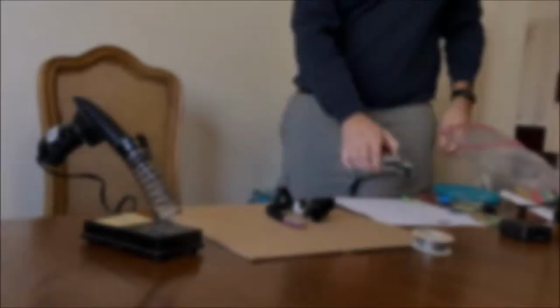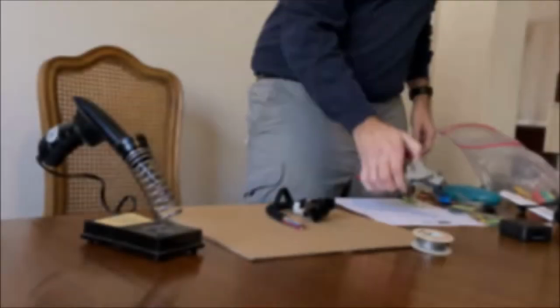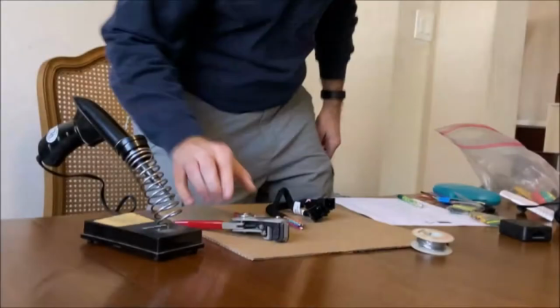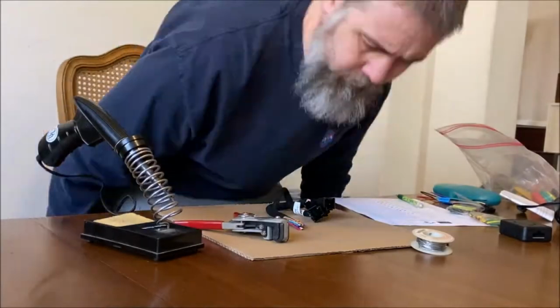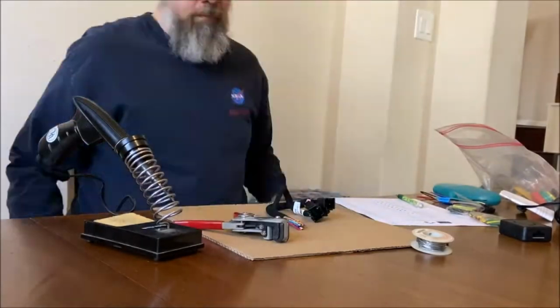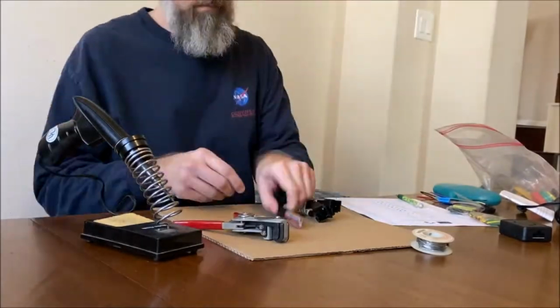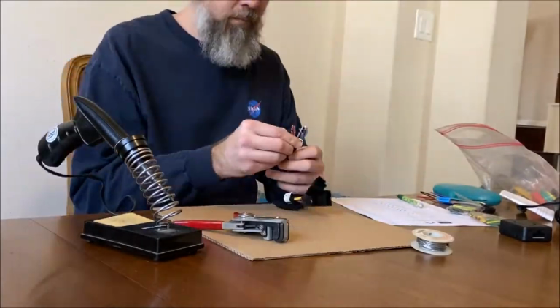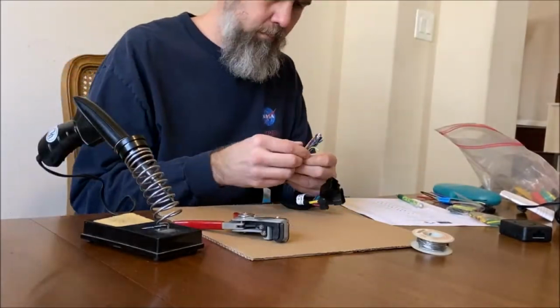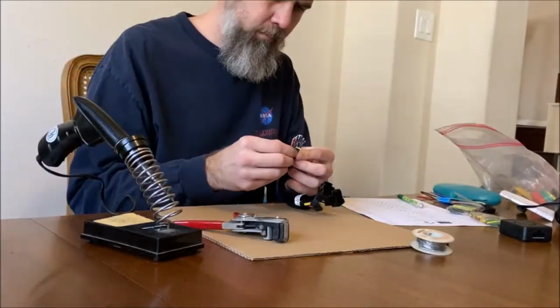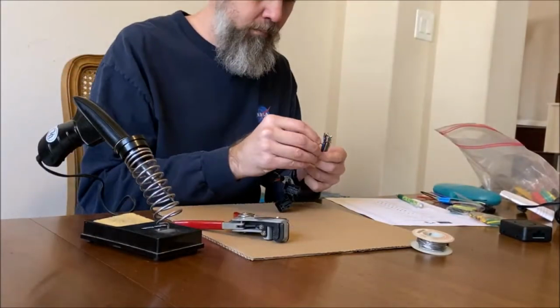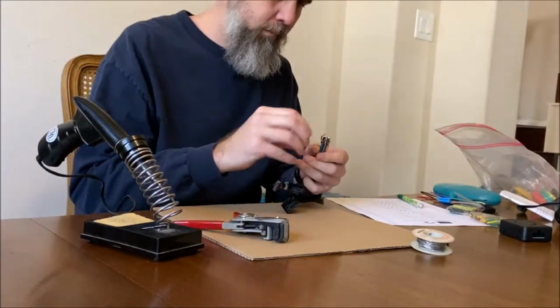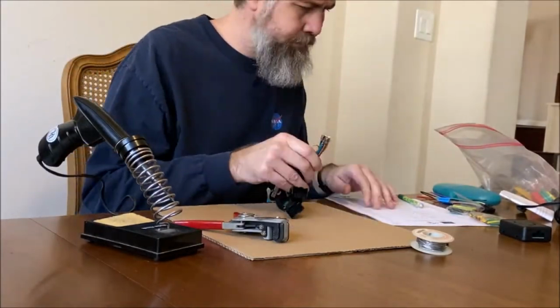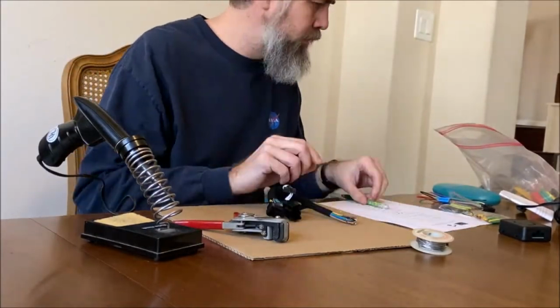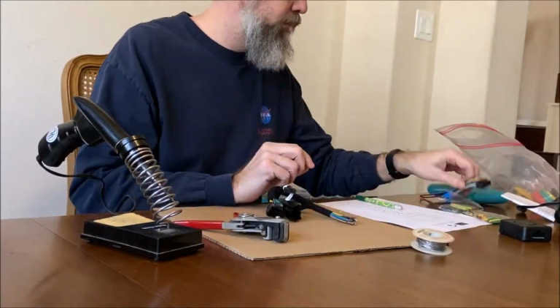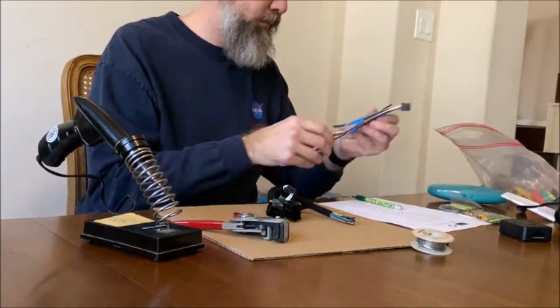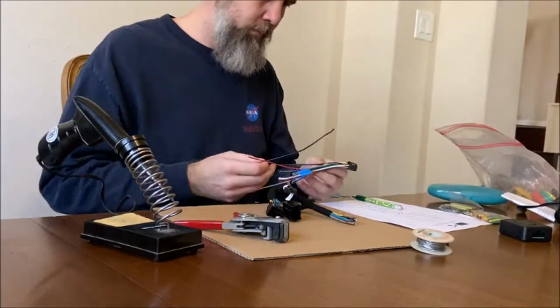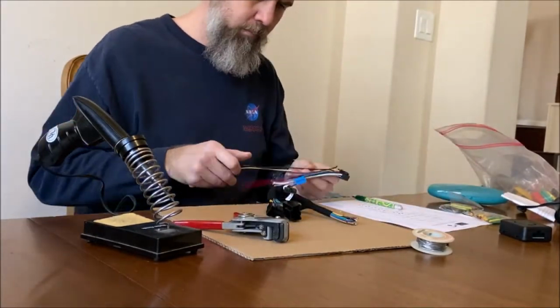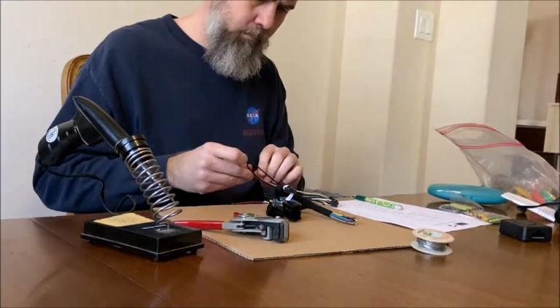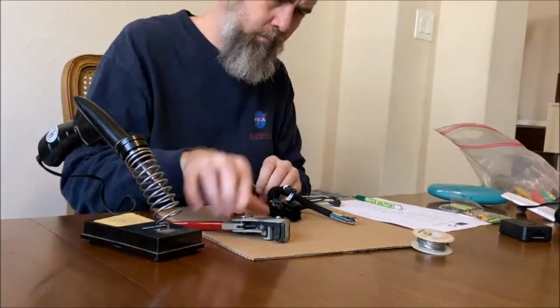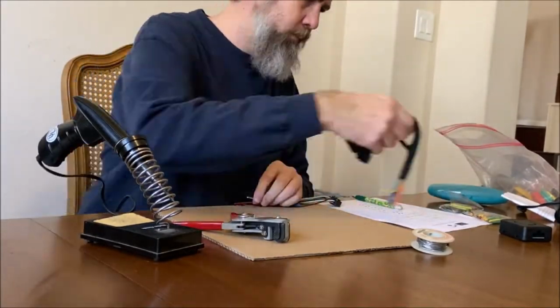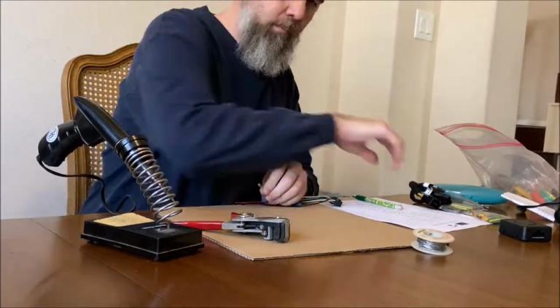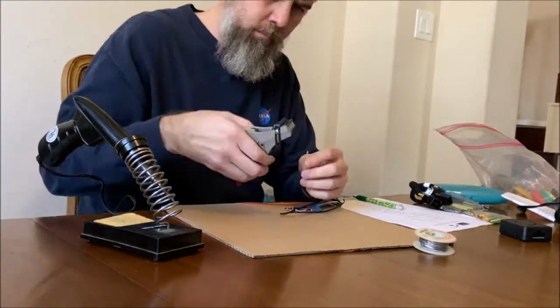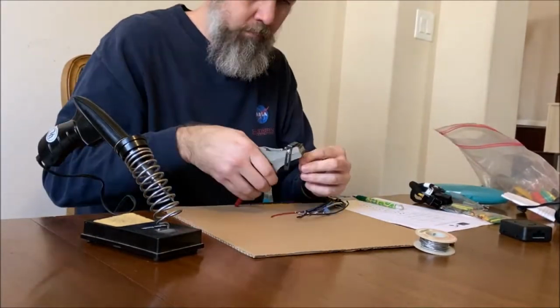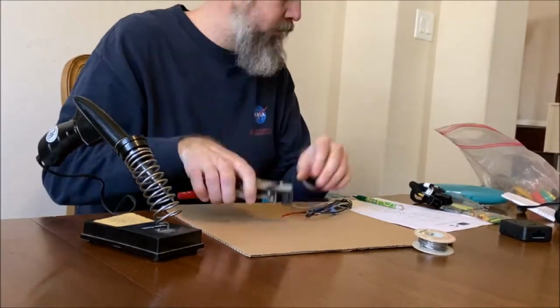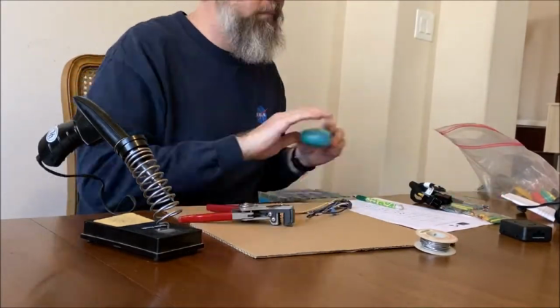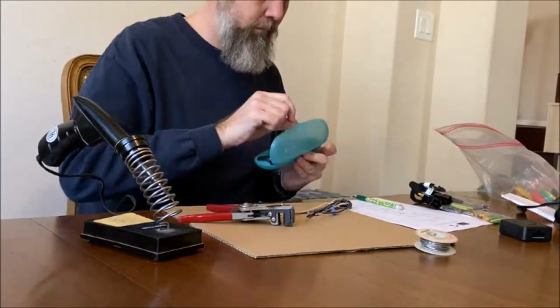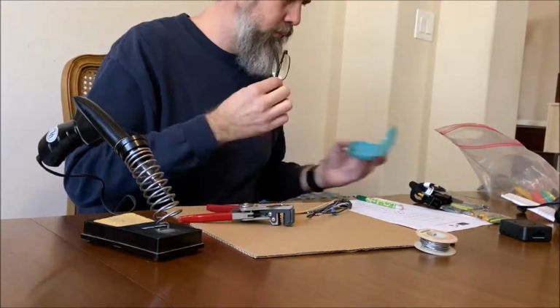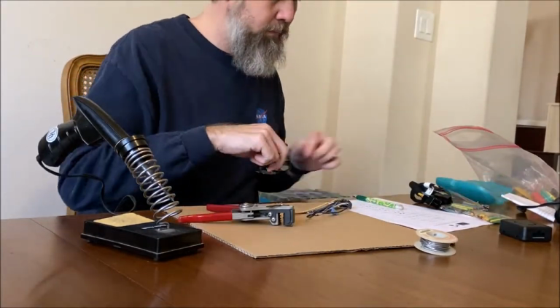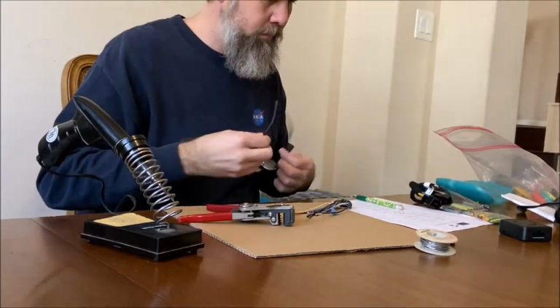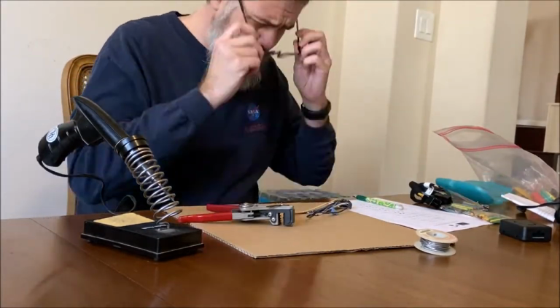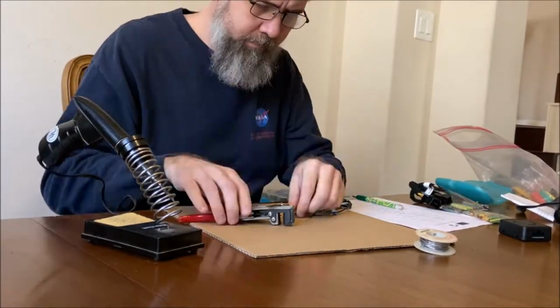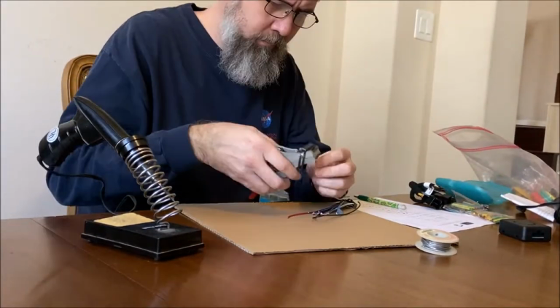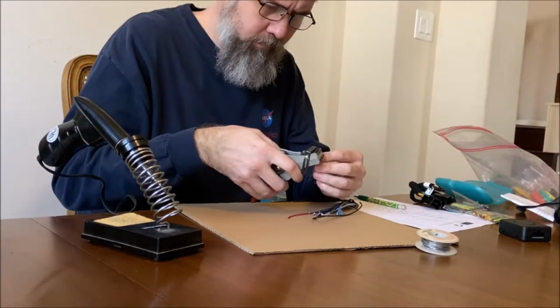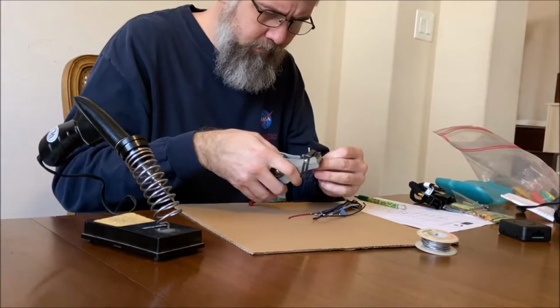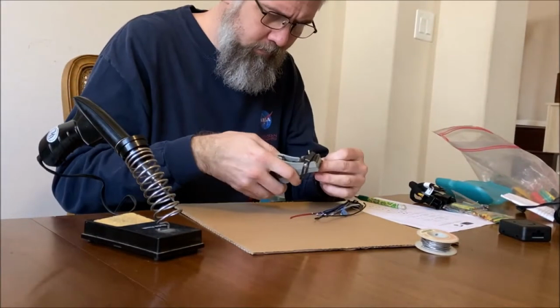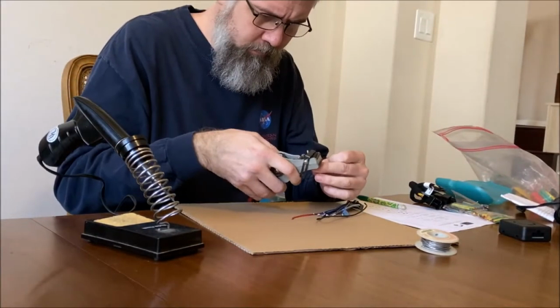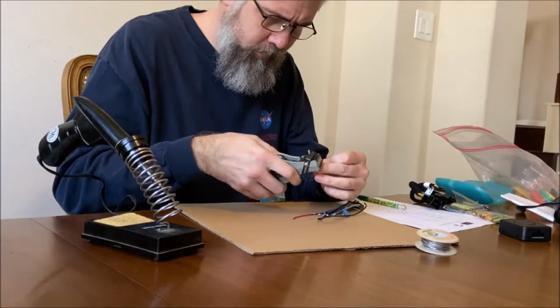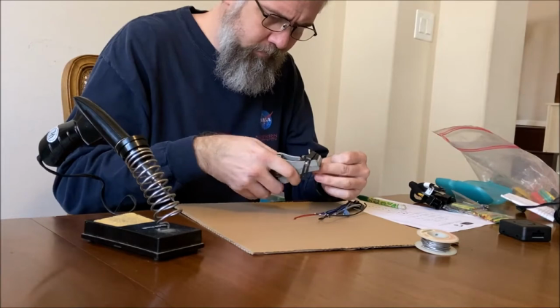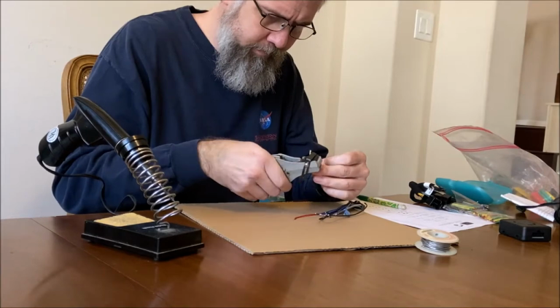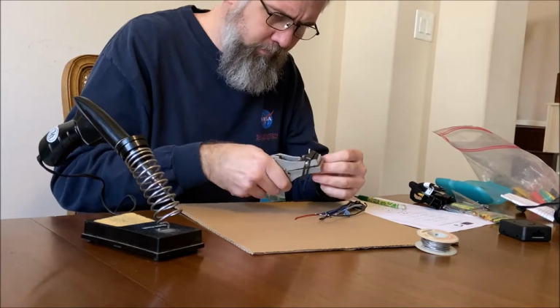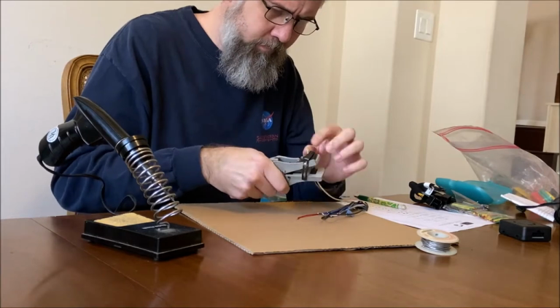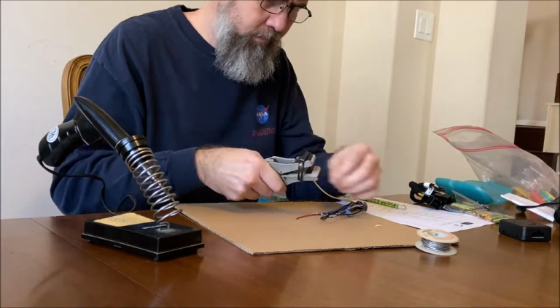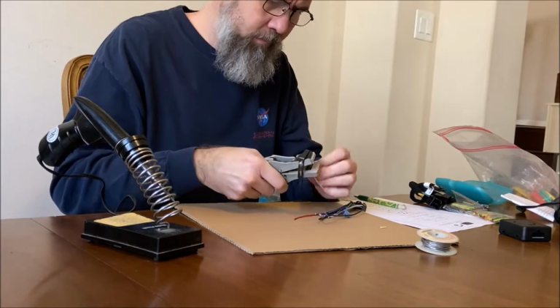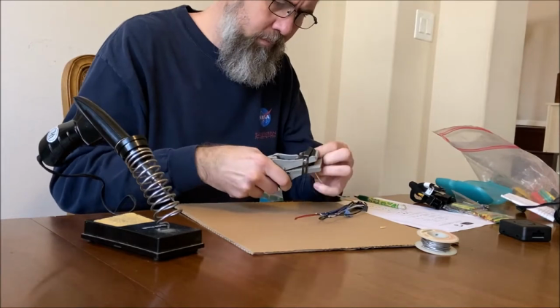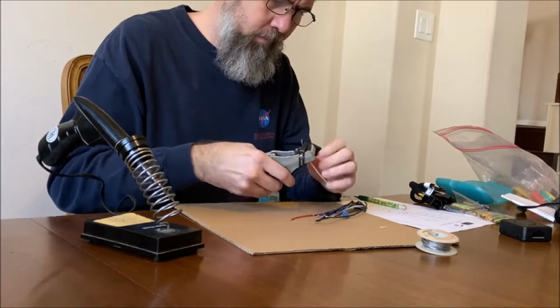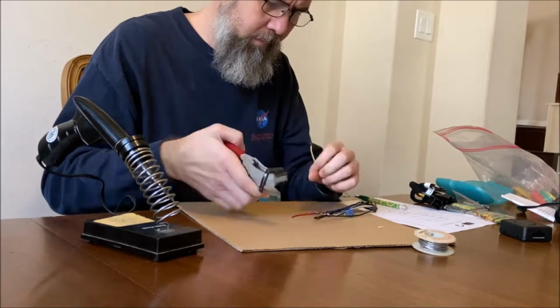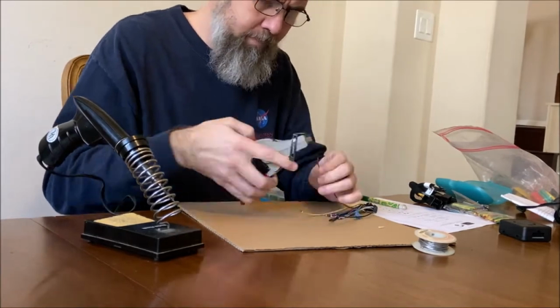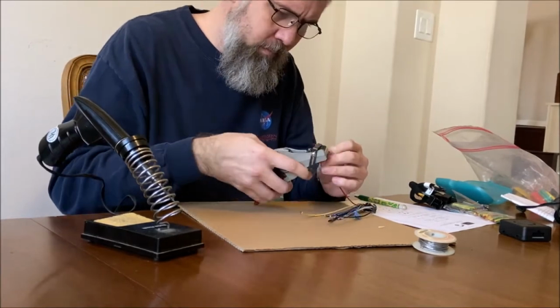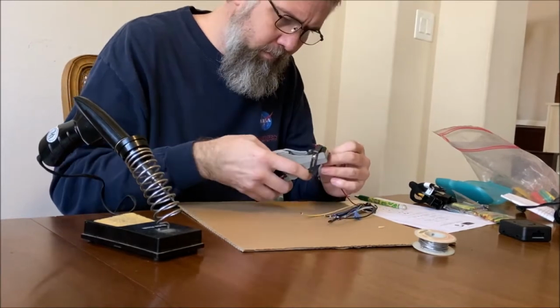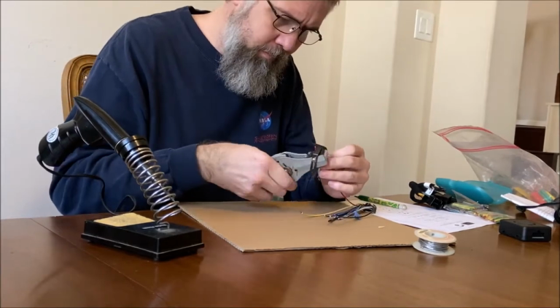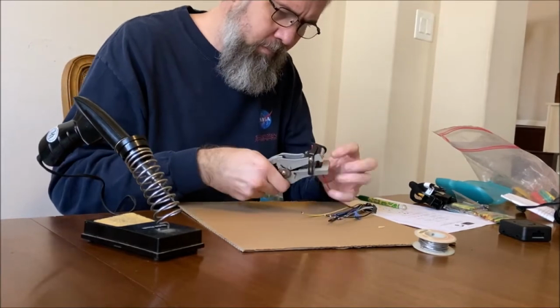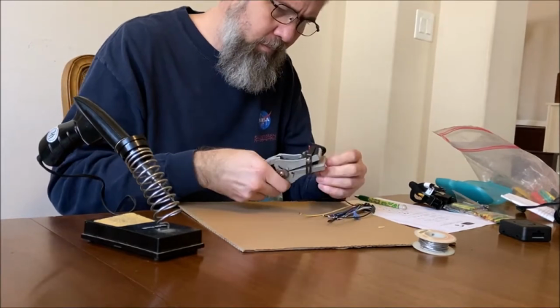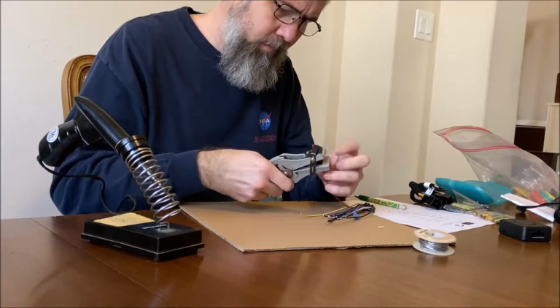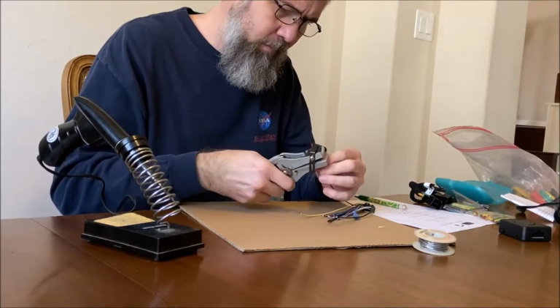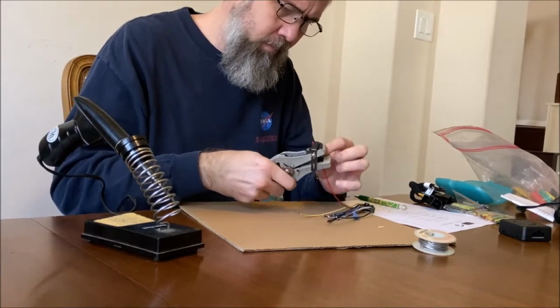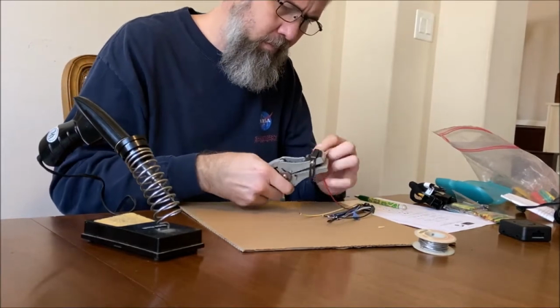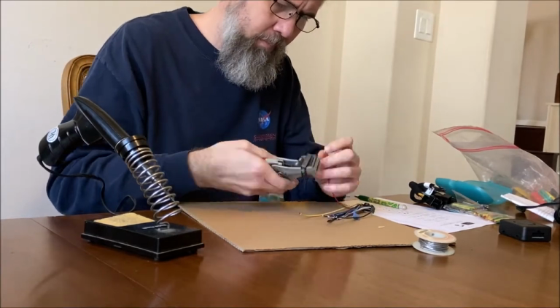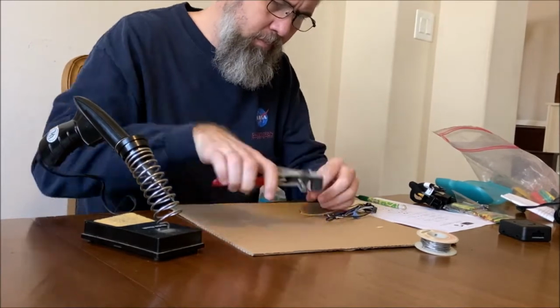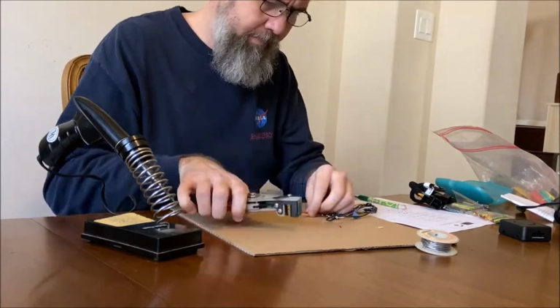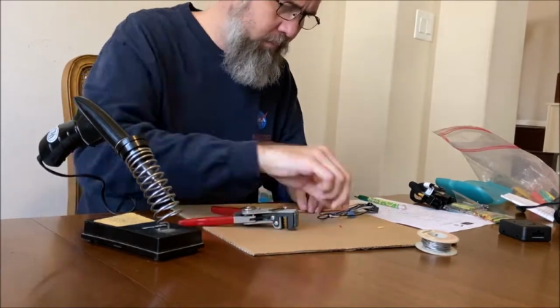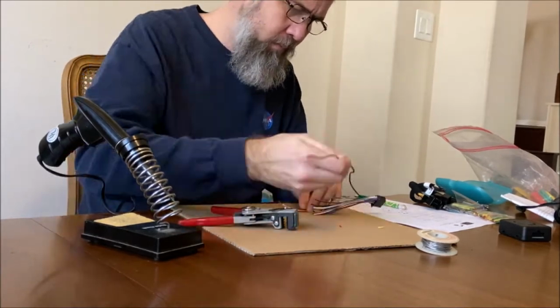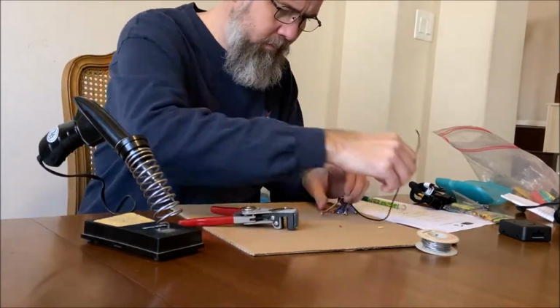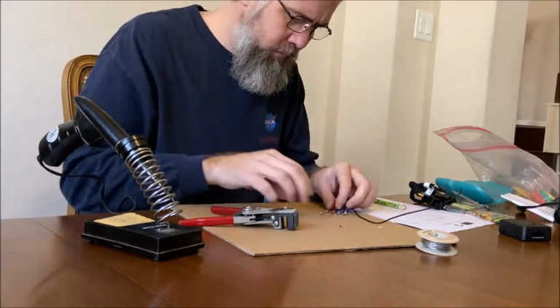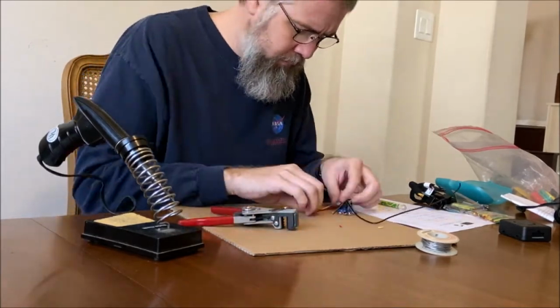Hey everybody, welcome back to the channel. This is just a short video showing how I installed a new radio in the 2010 Cobalt.